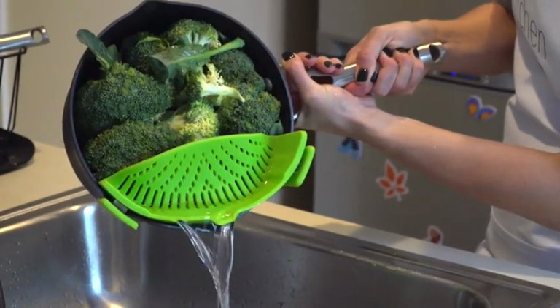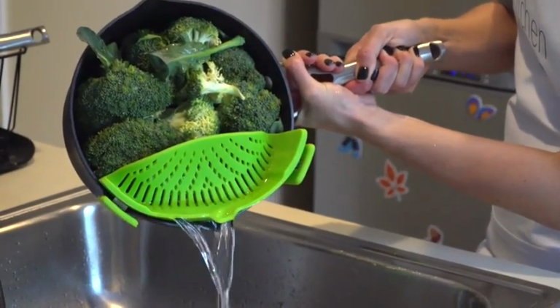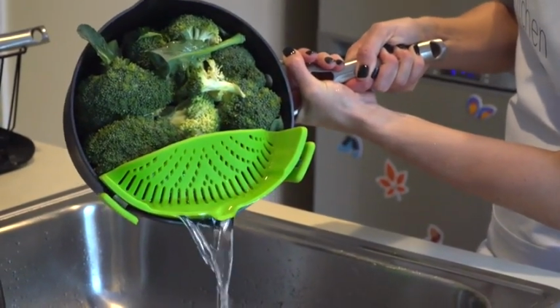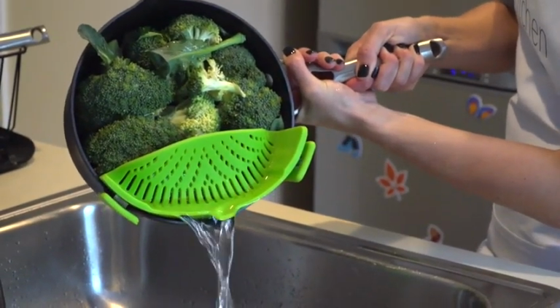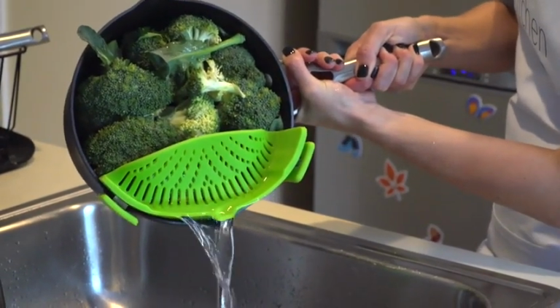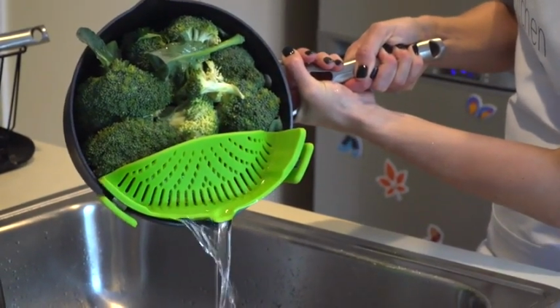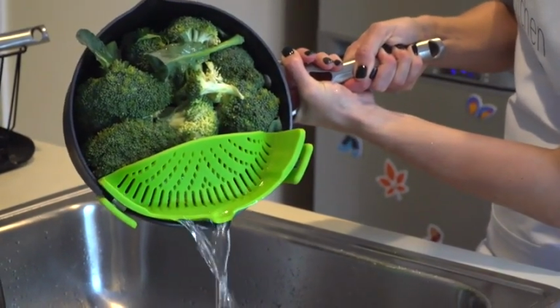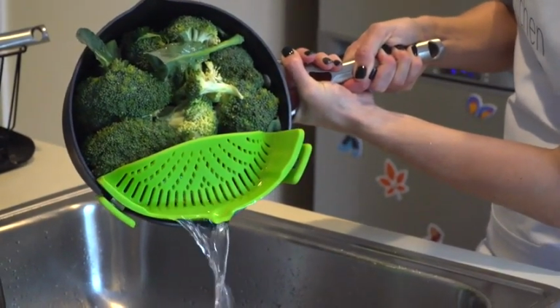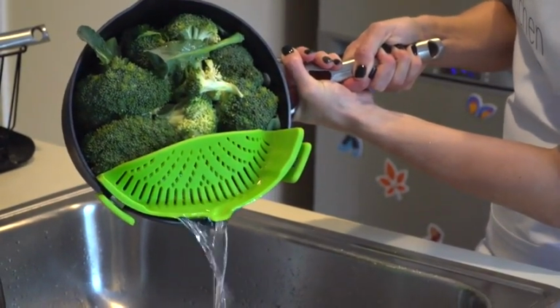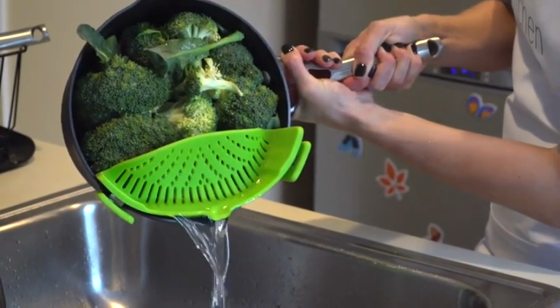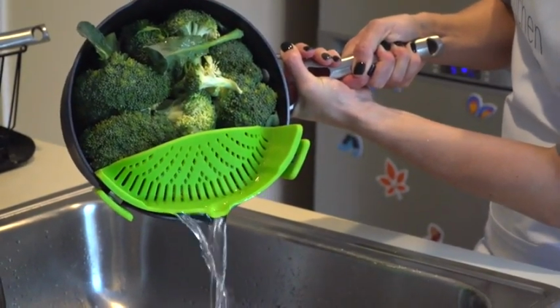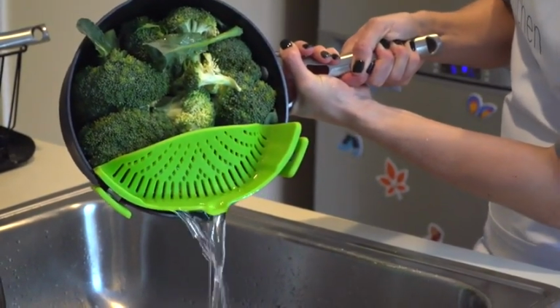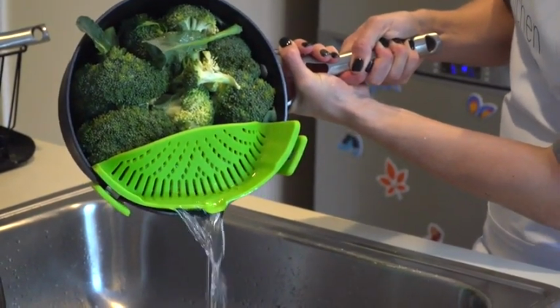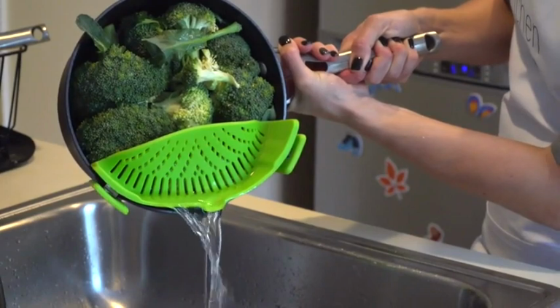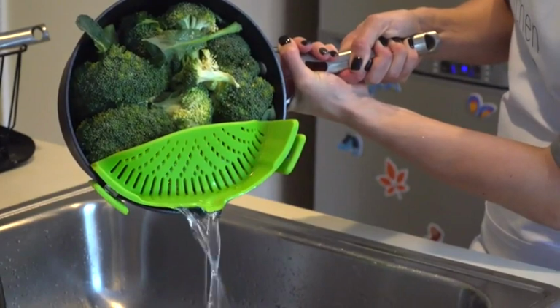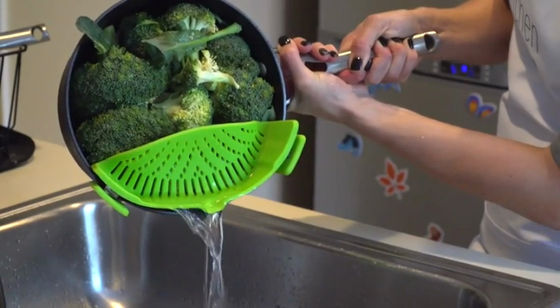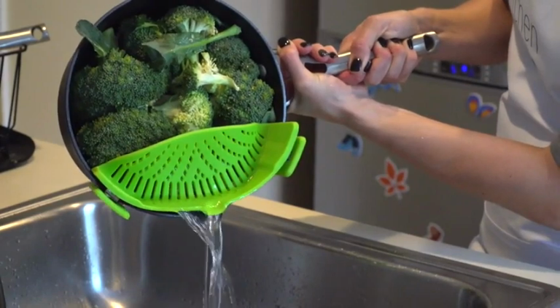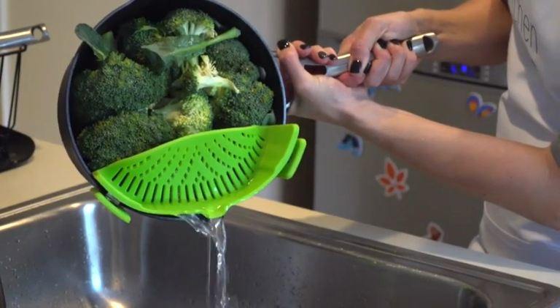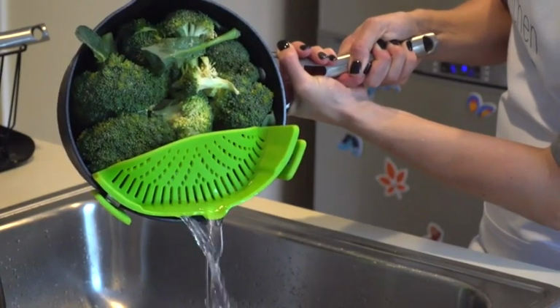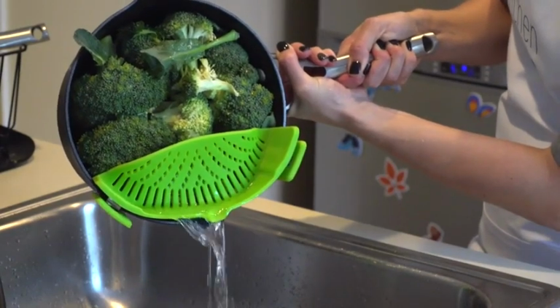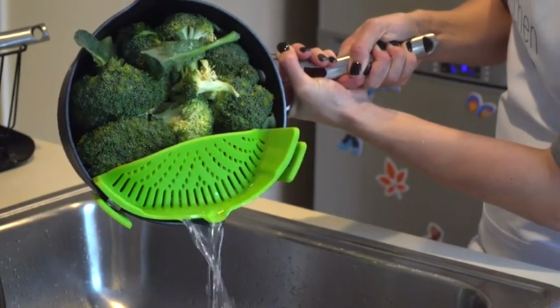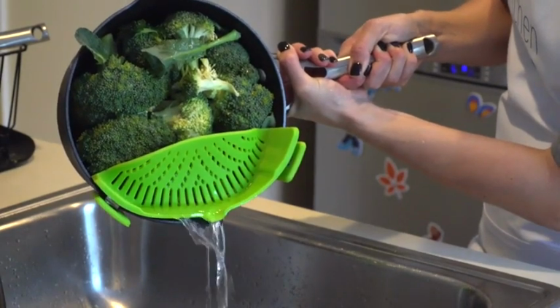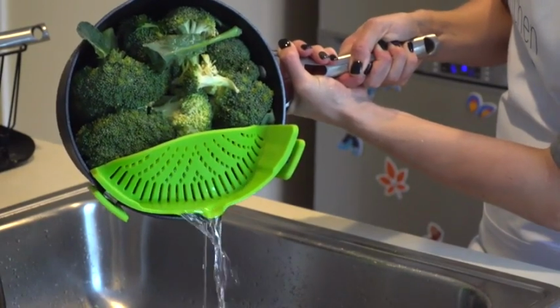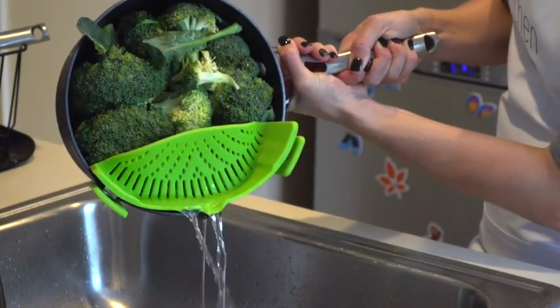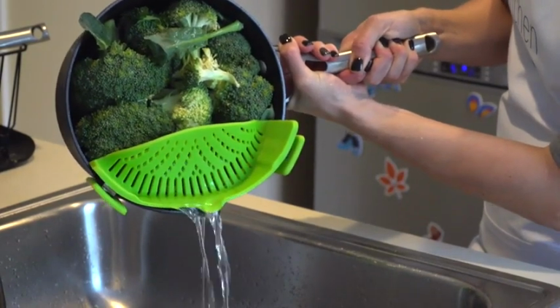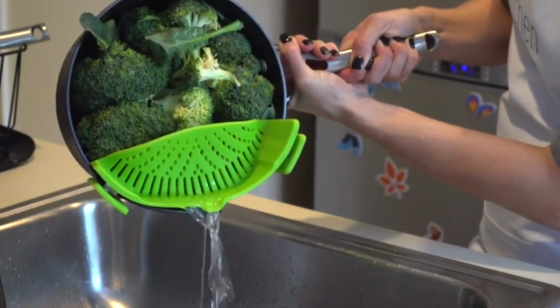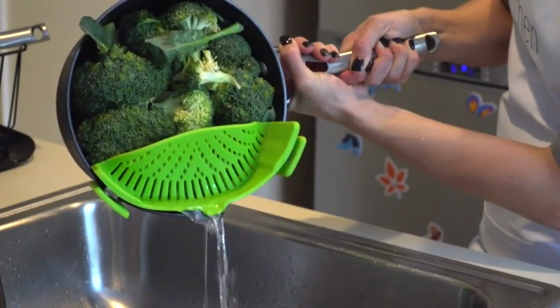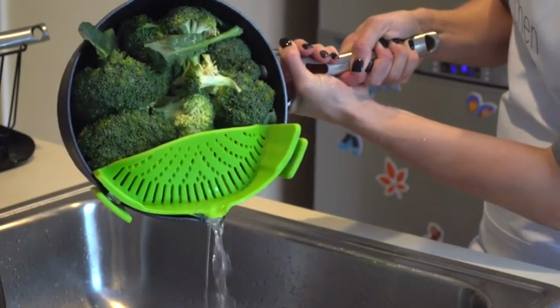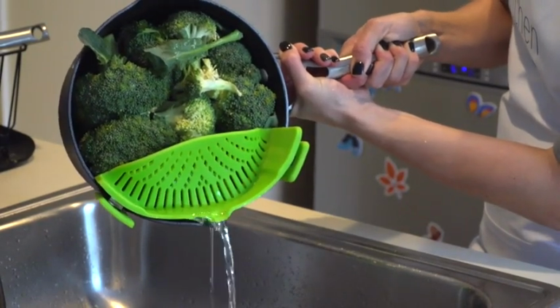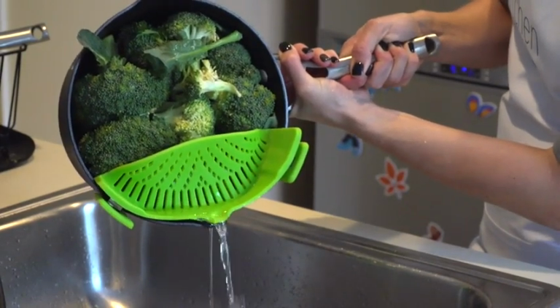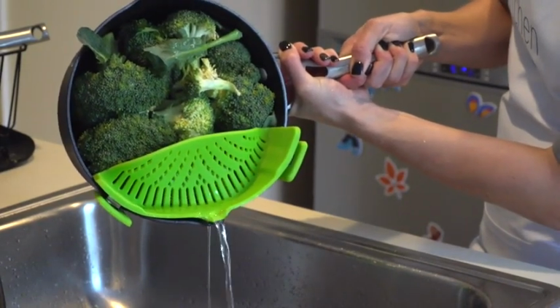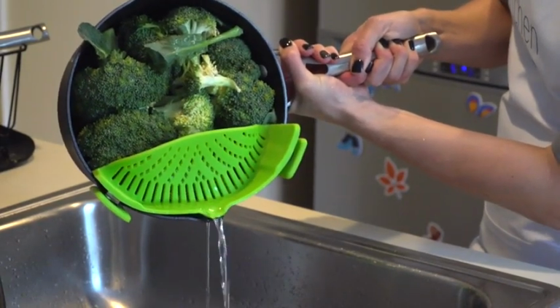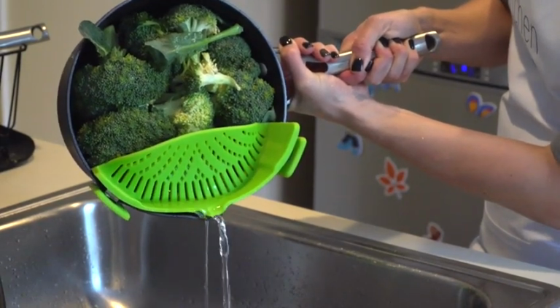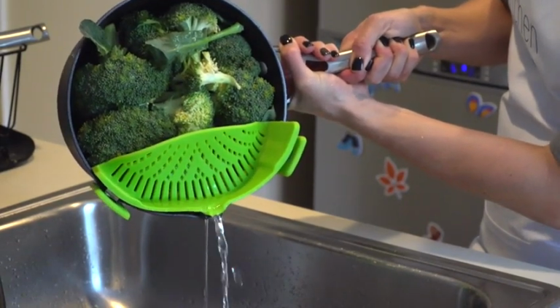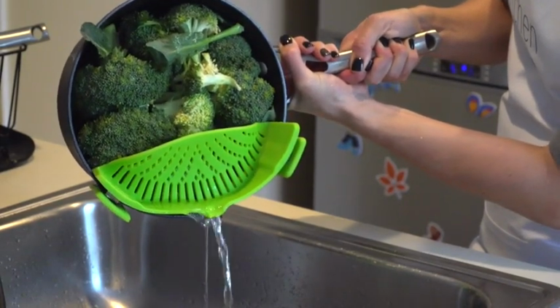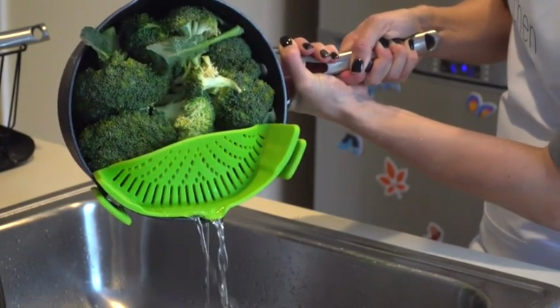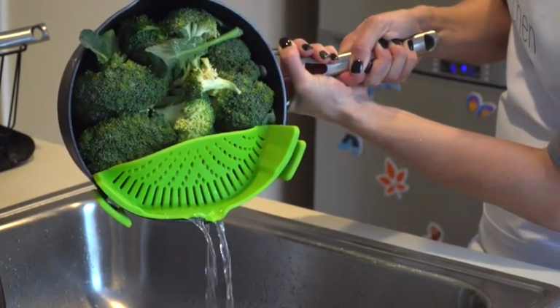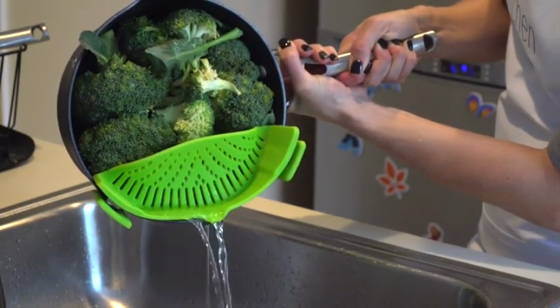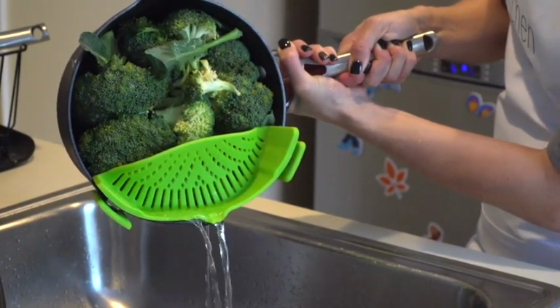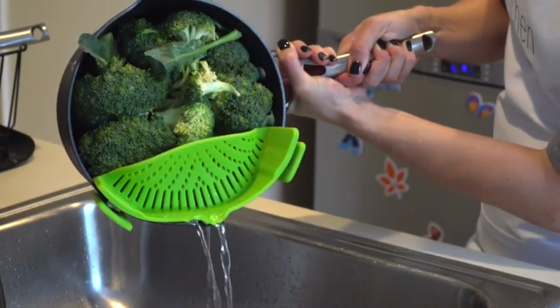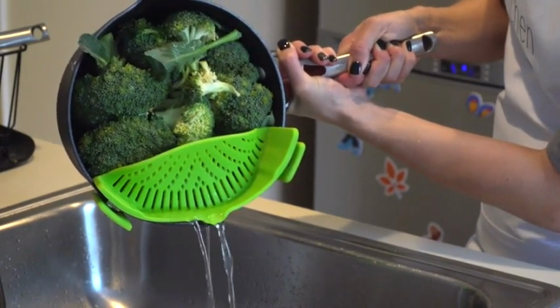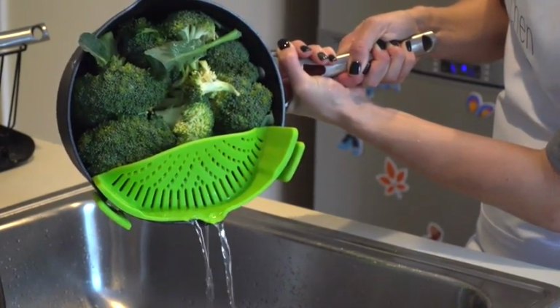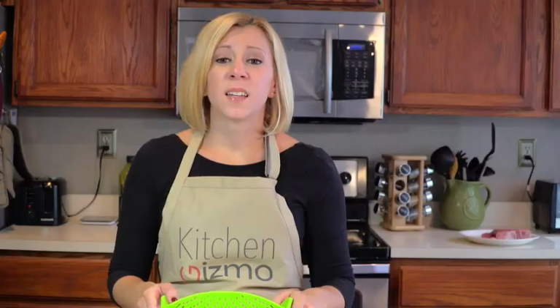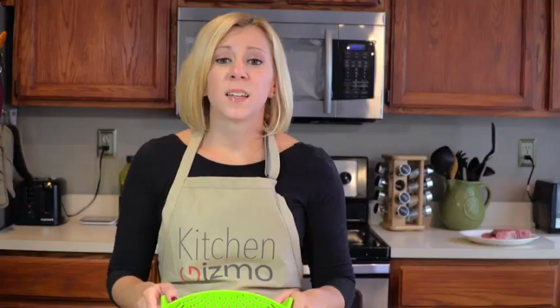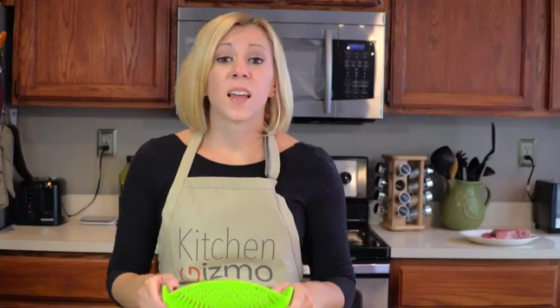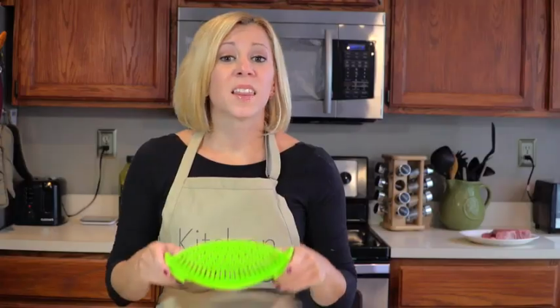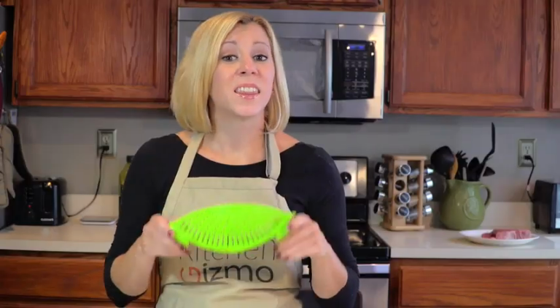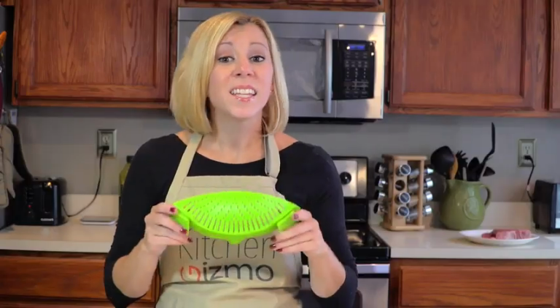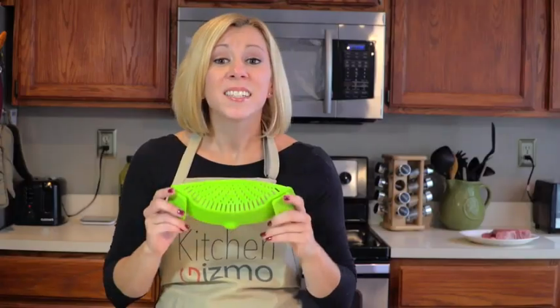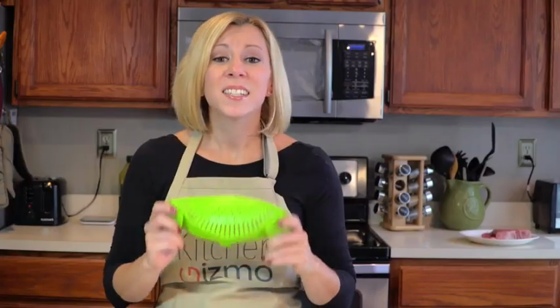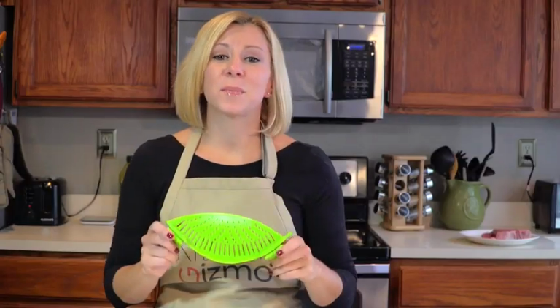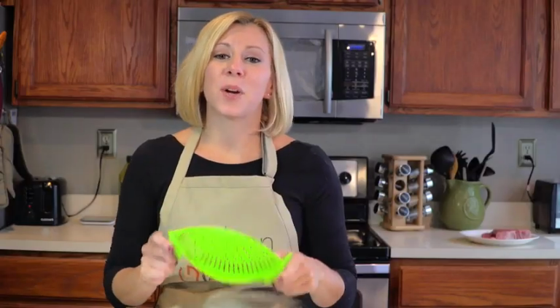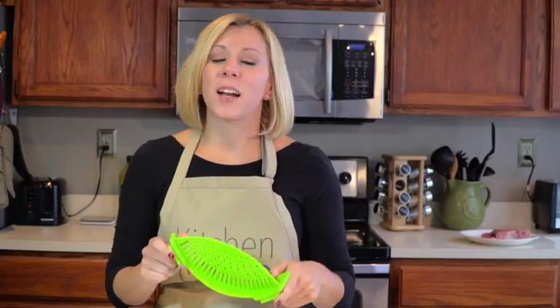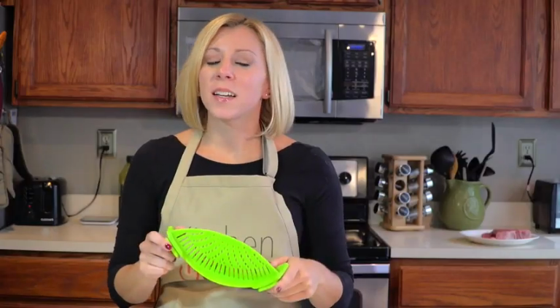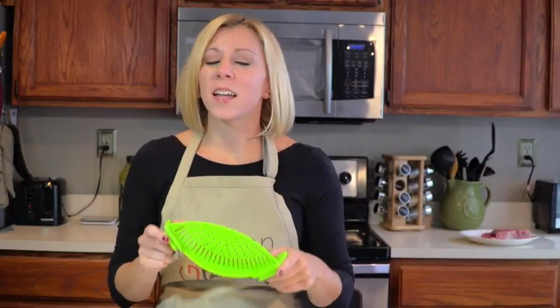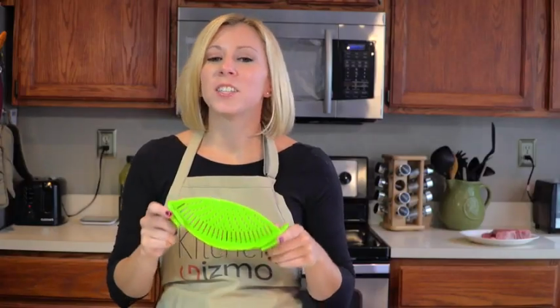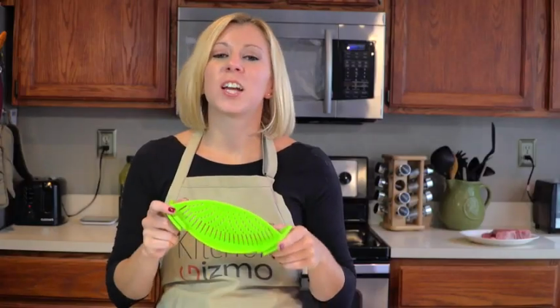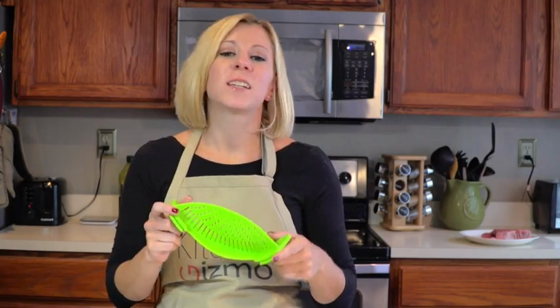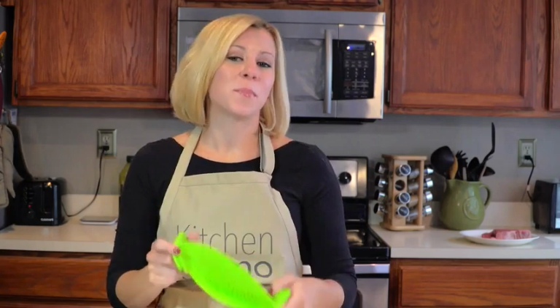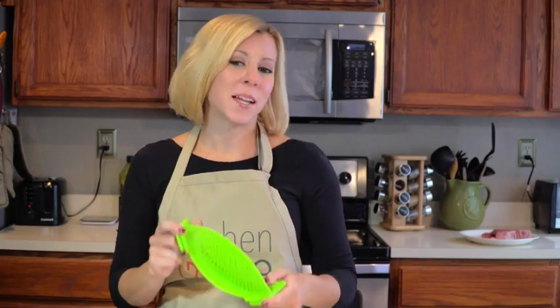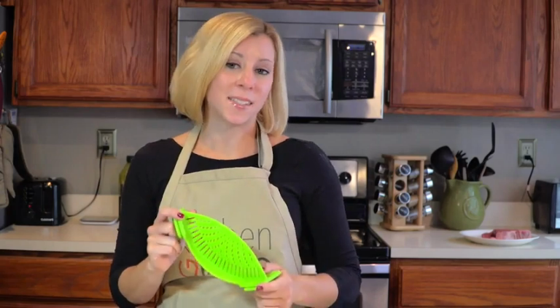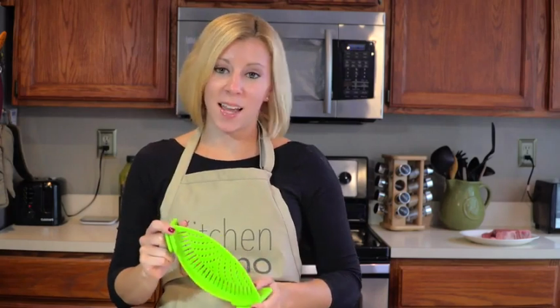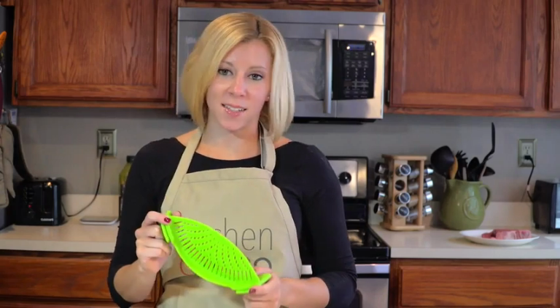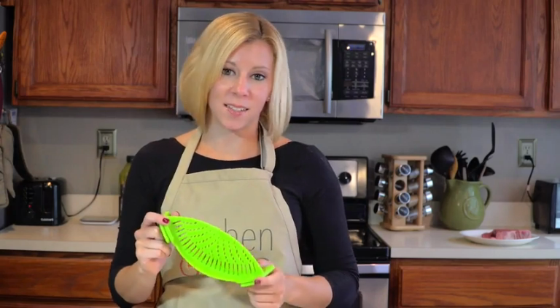It's also dishwasher safe, FDA approved, and BPA free. This is a product that just makes sense.